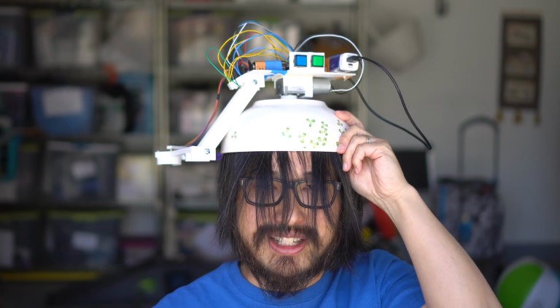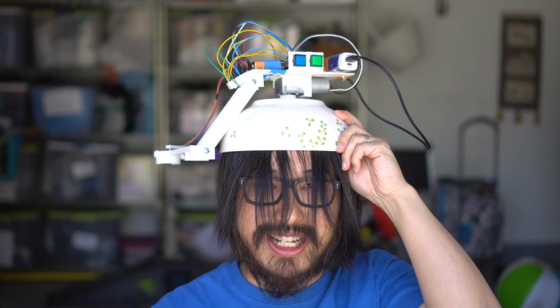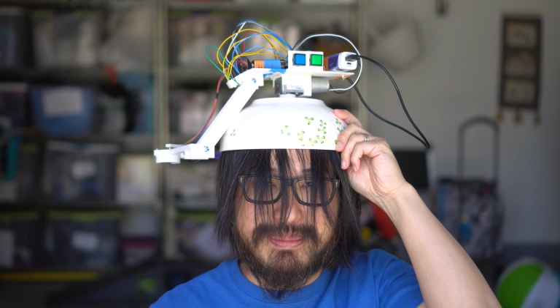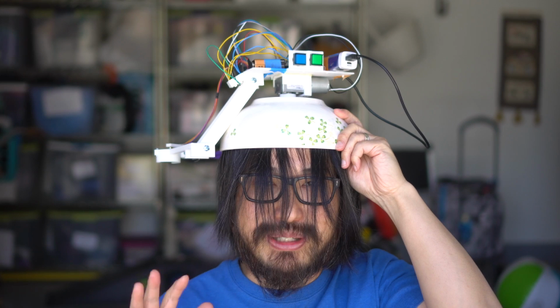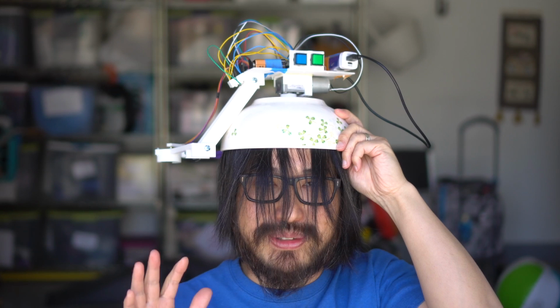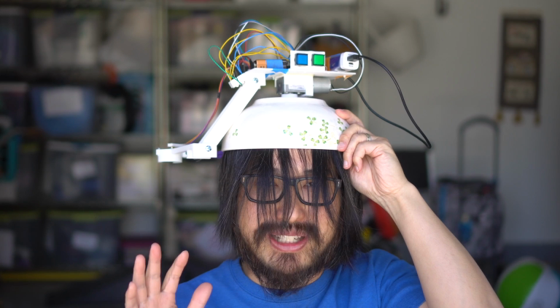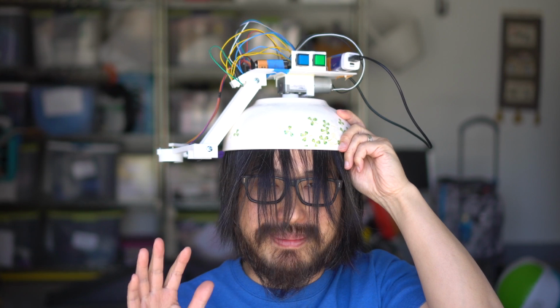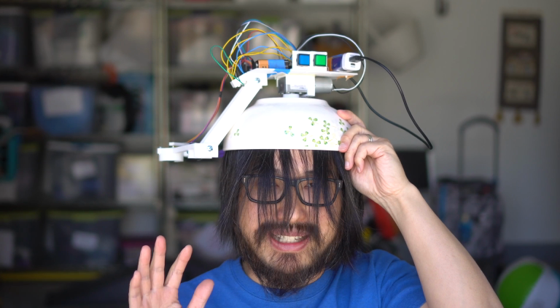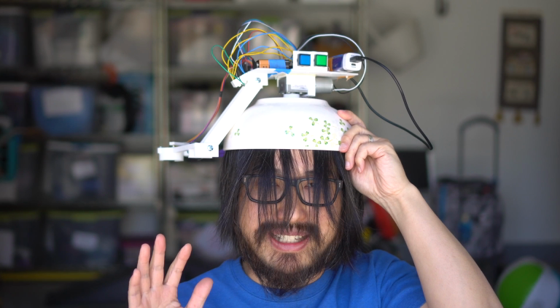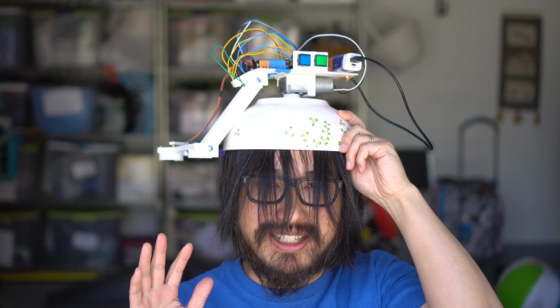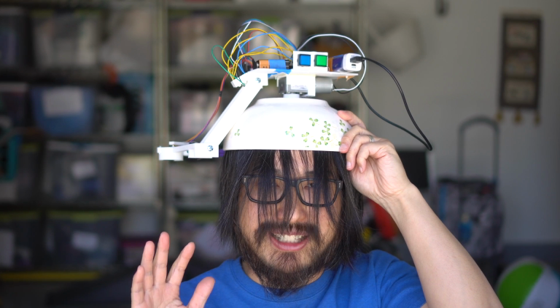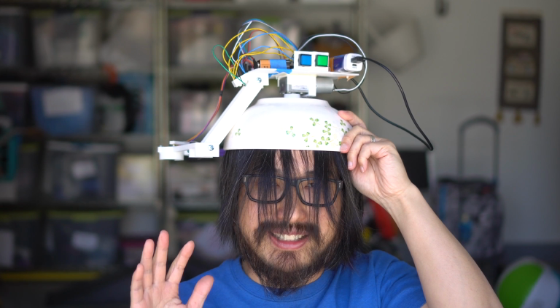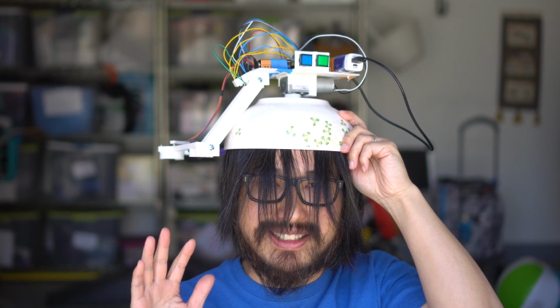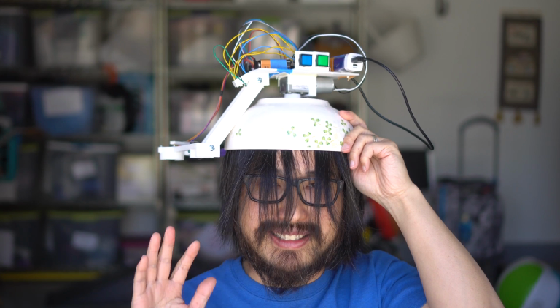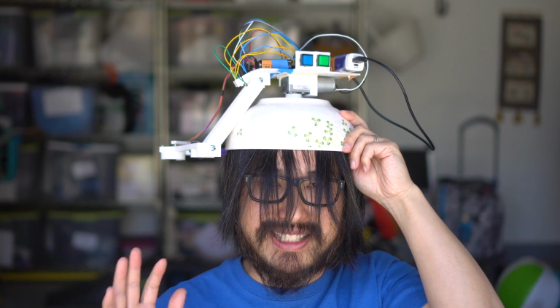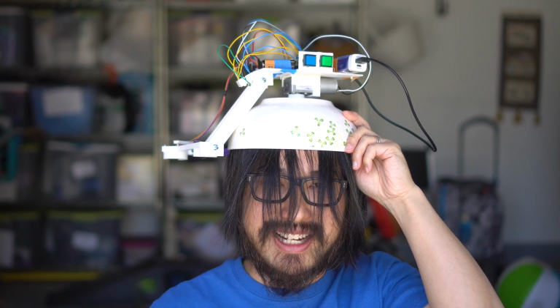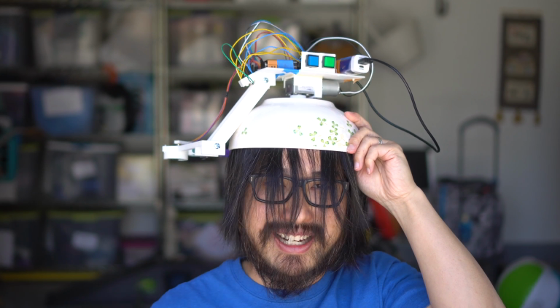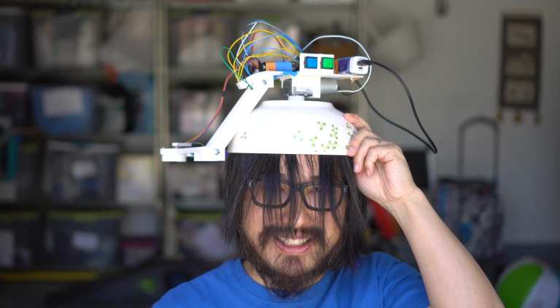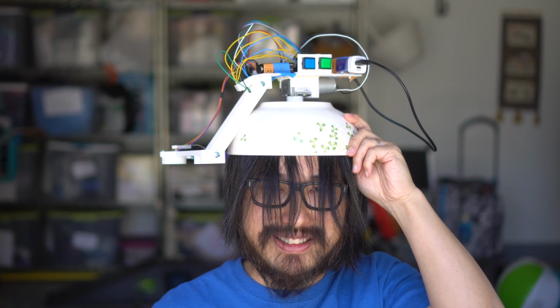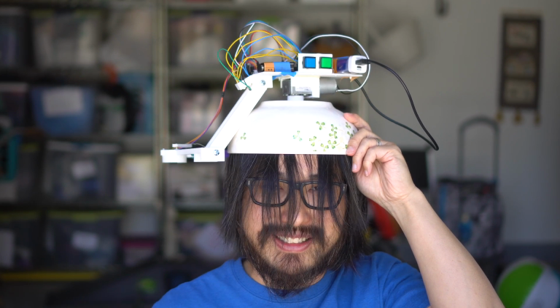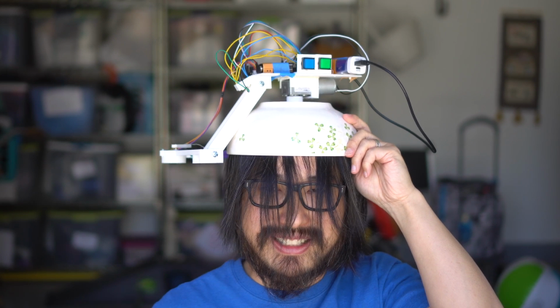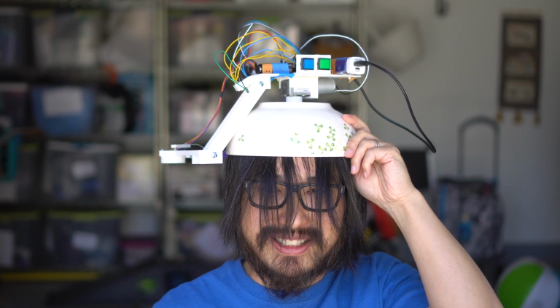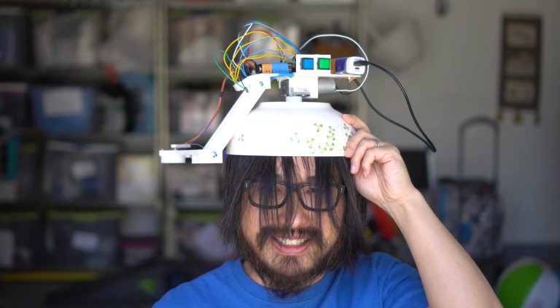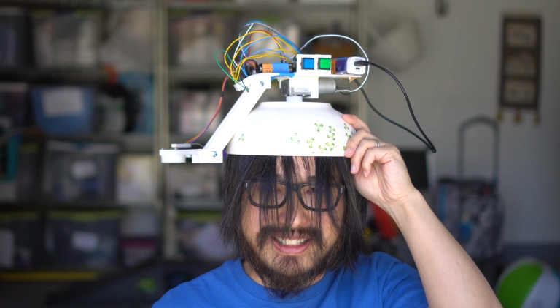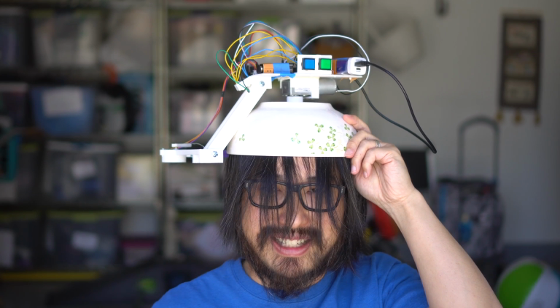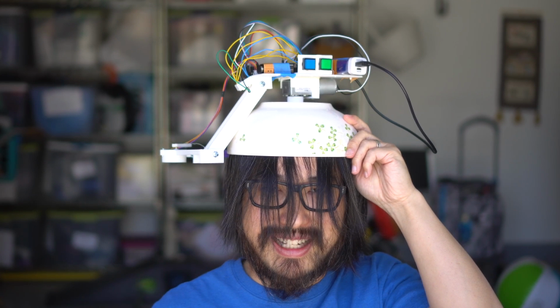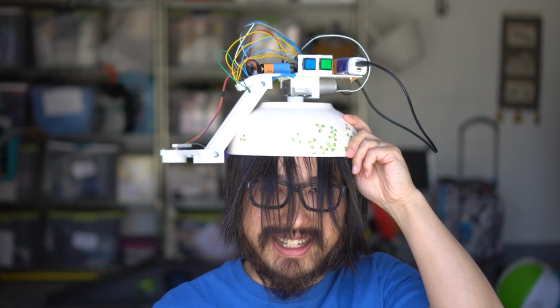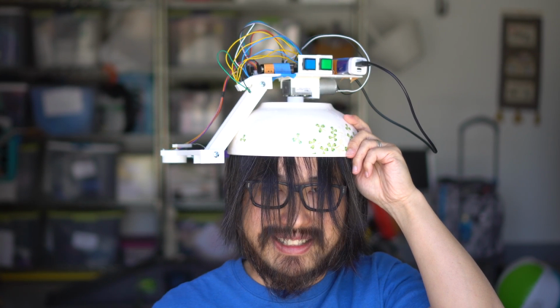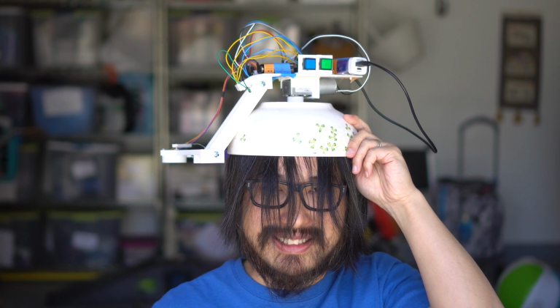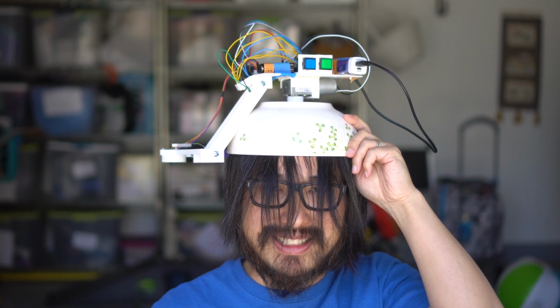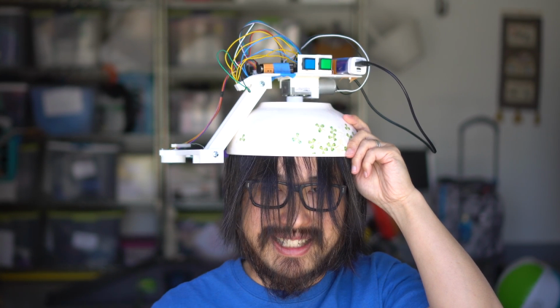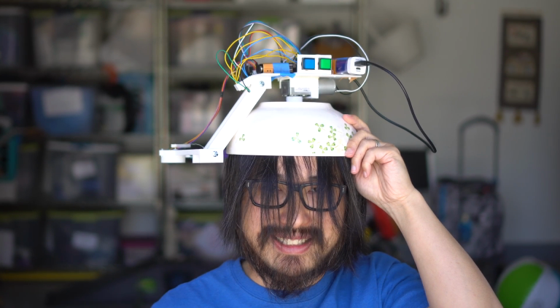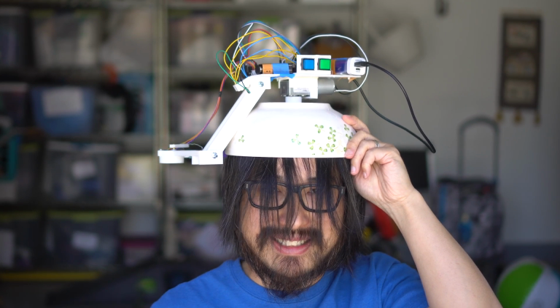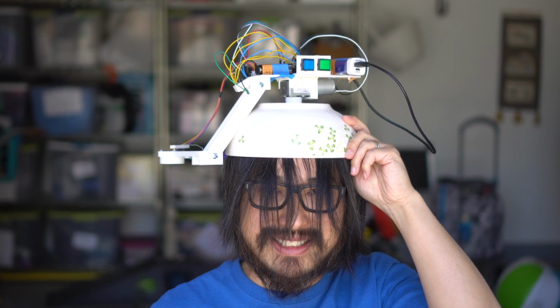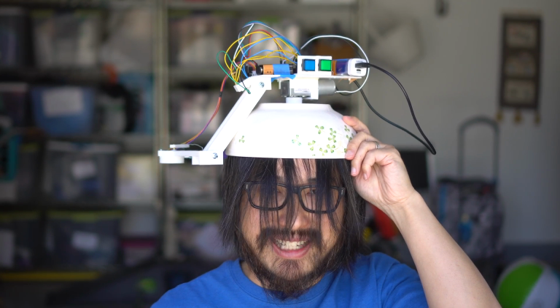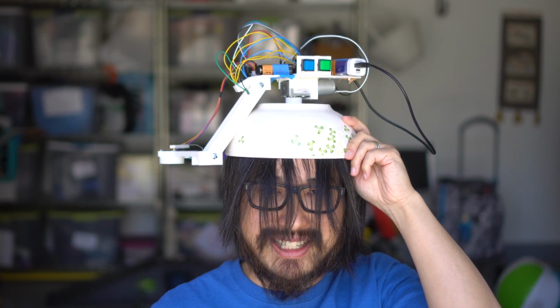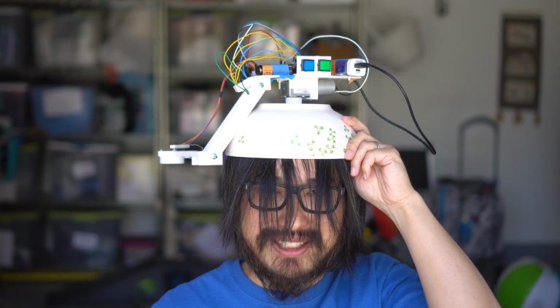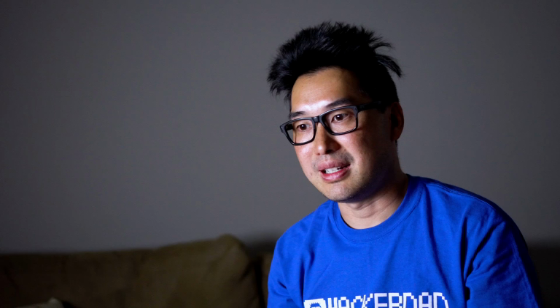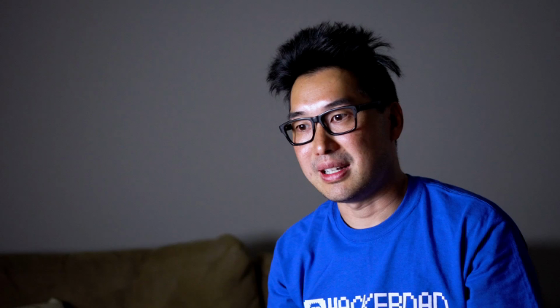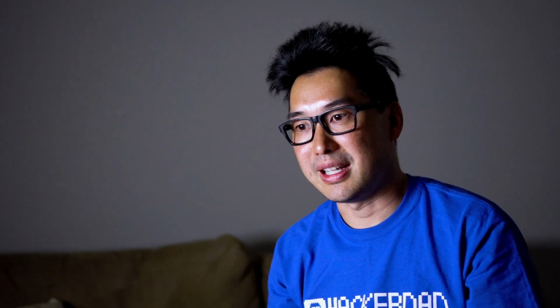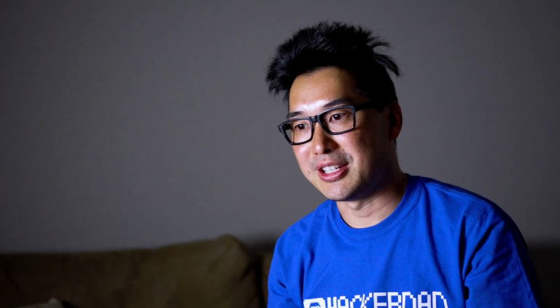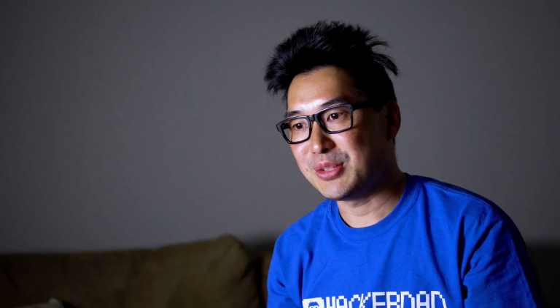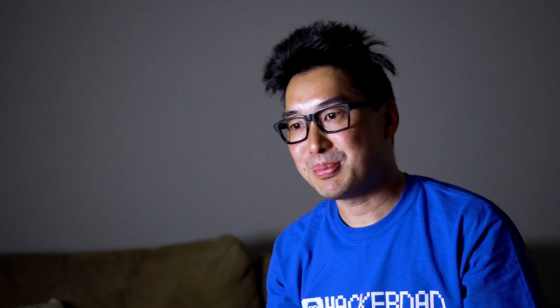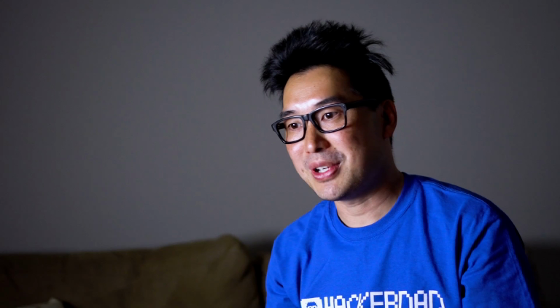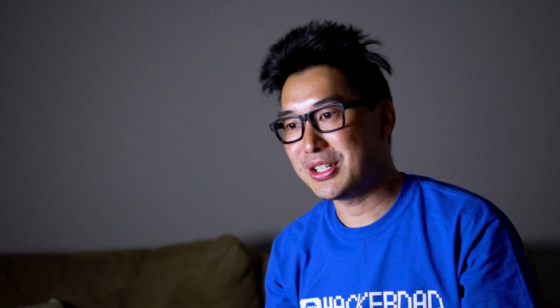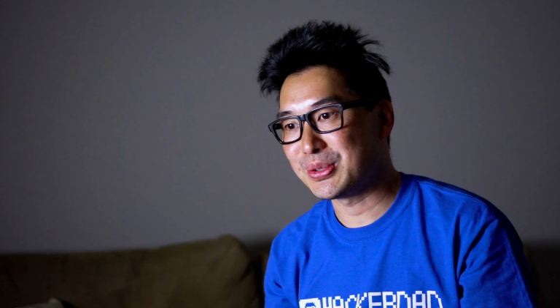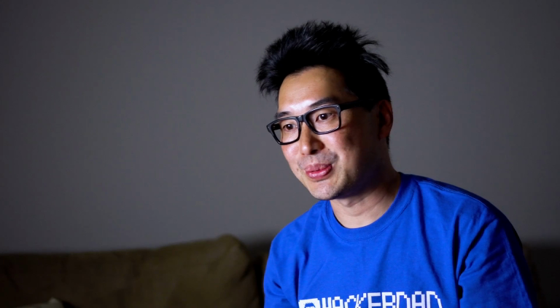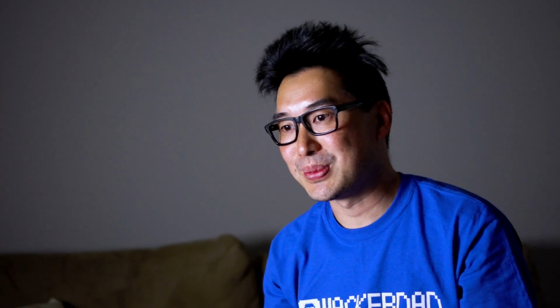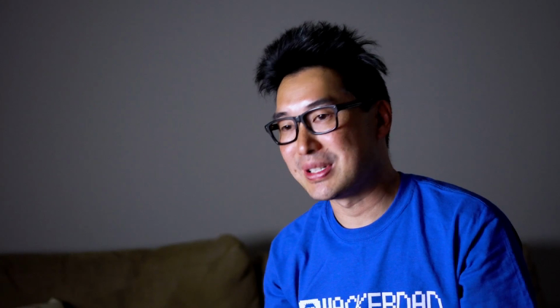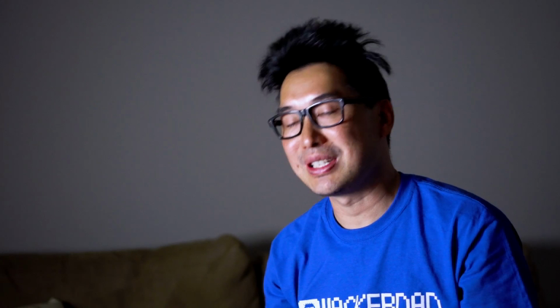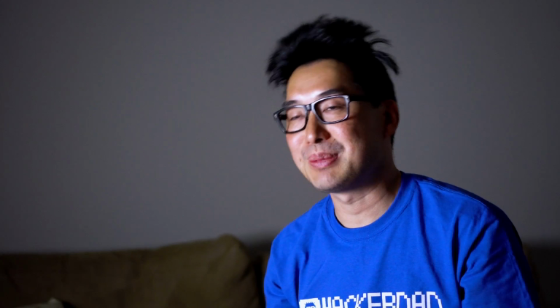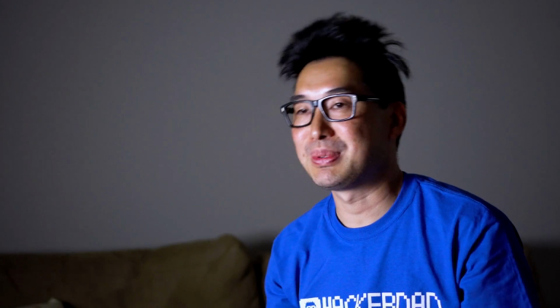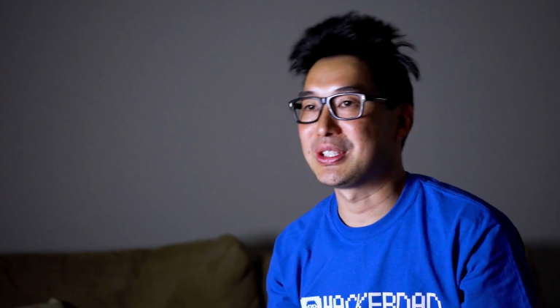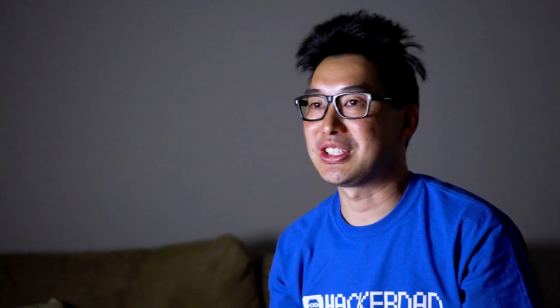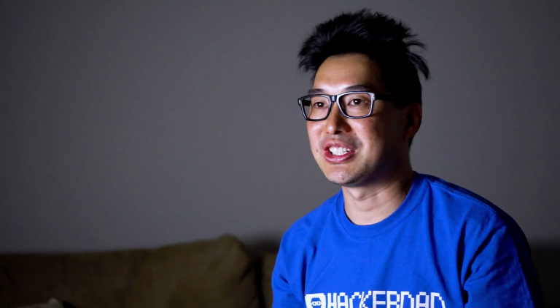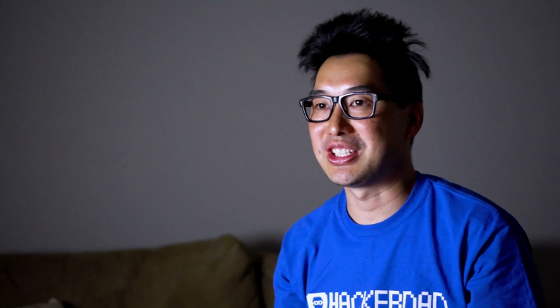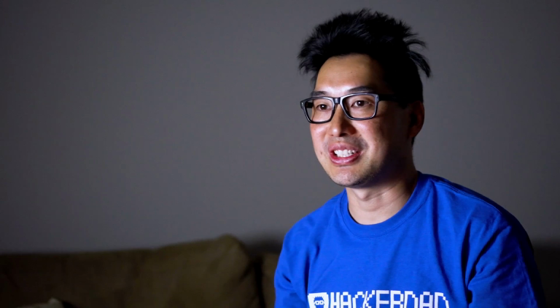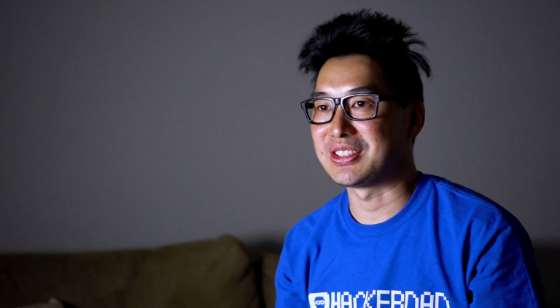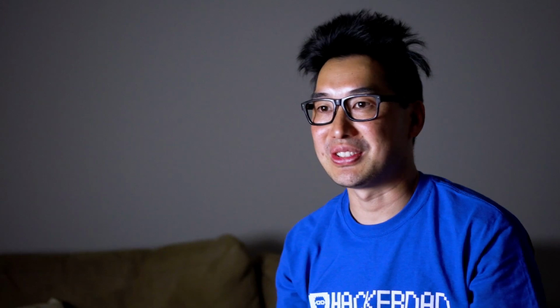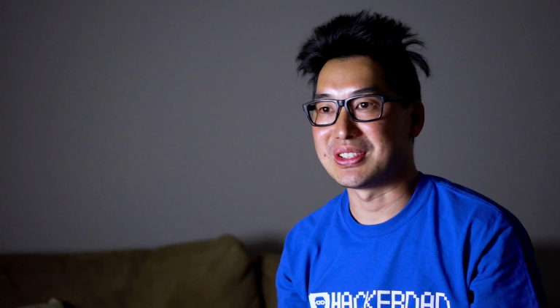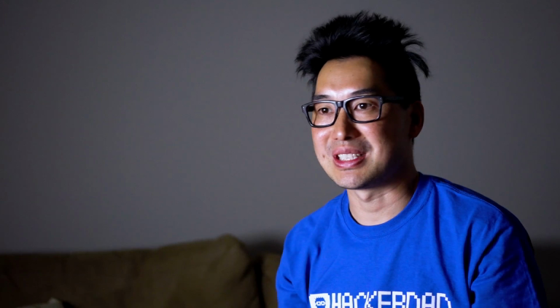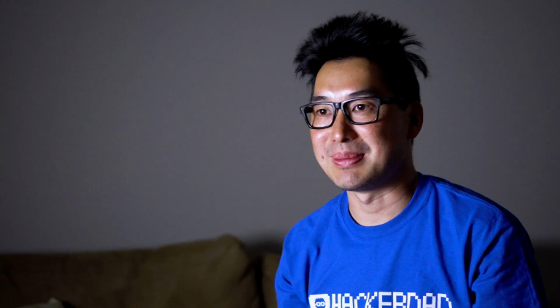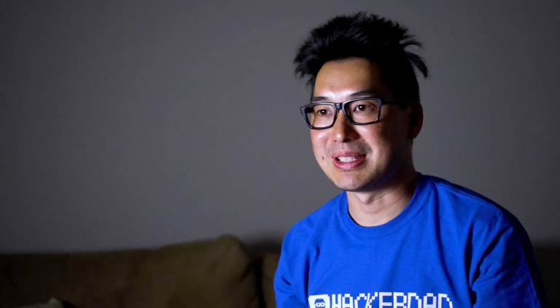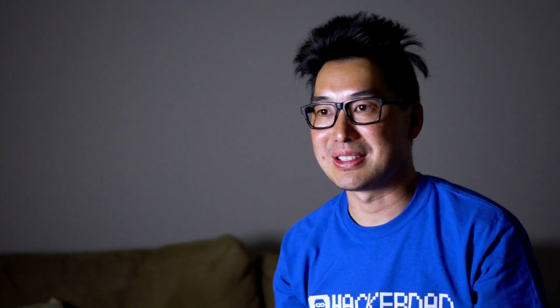I've been growing out my hair the entire year and today is the day. This project really pushed engineering to its limits.